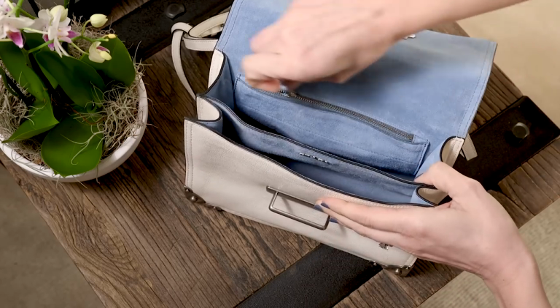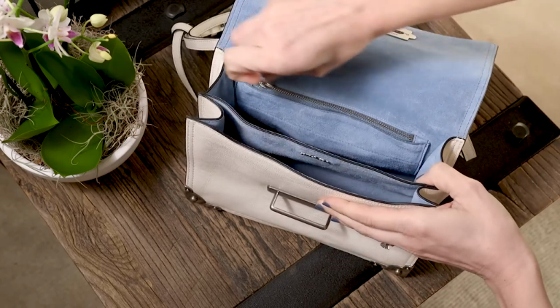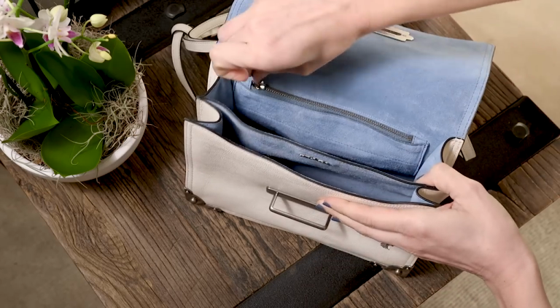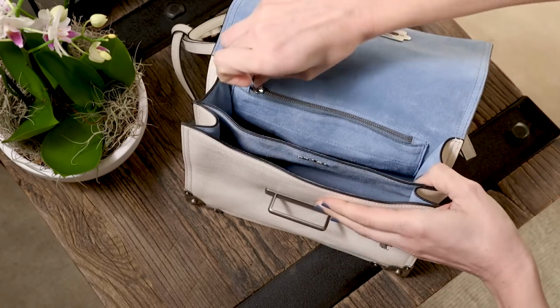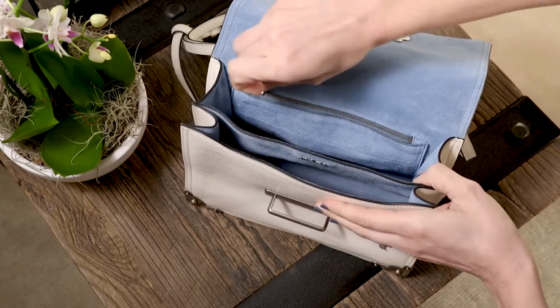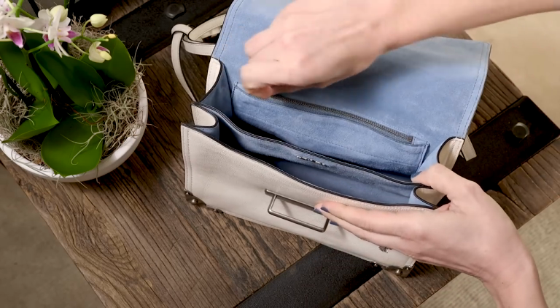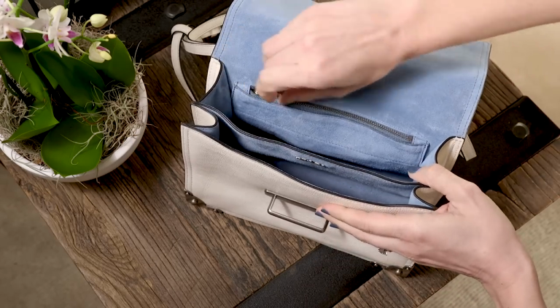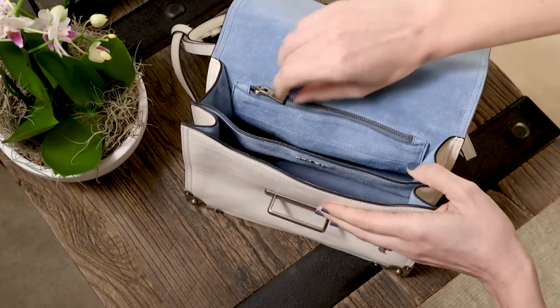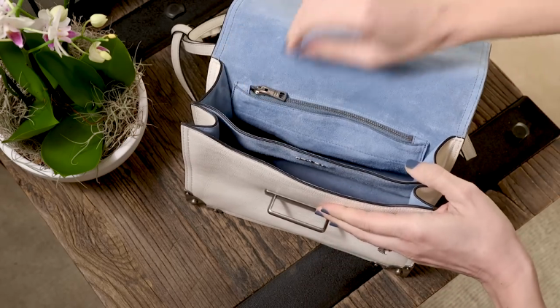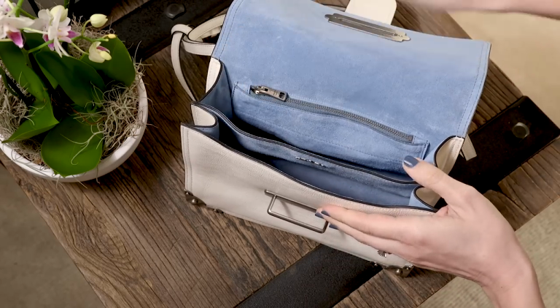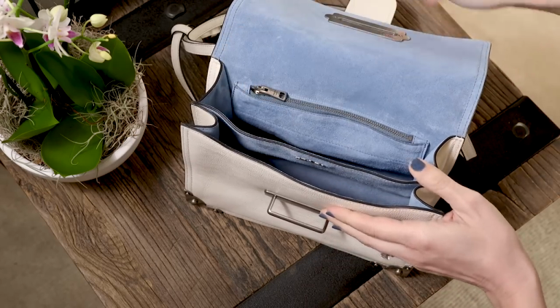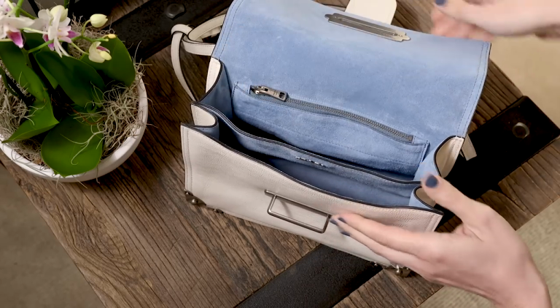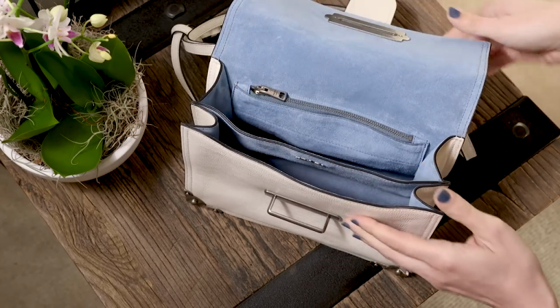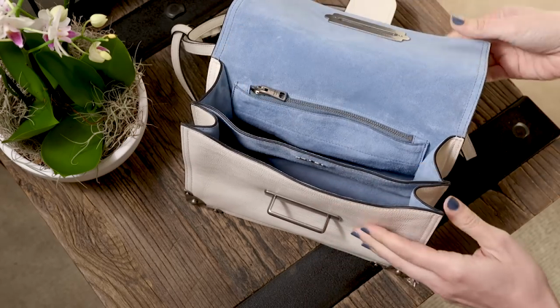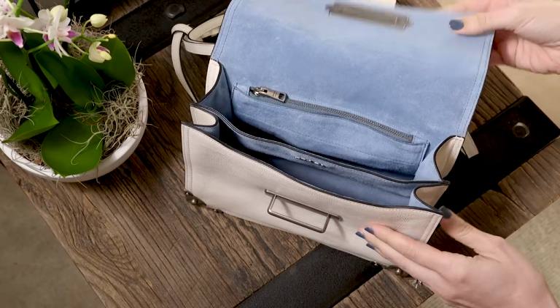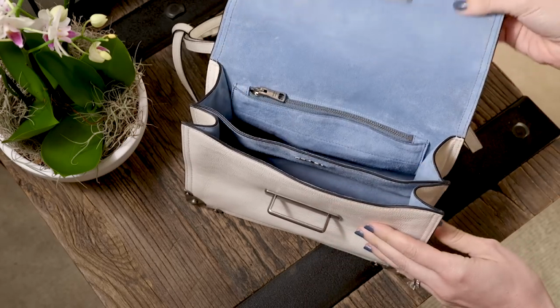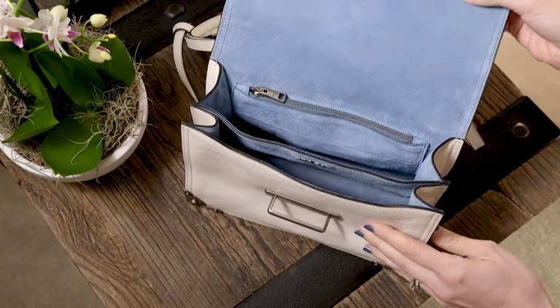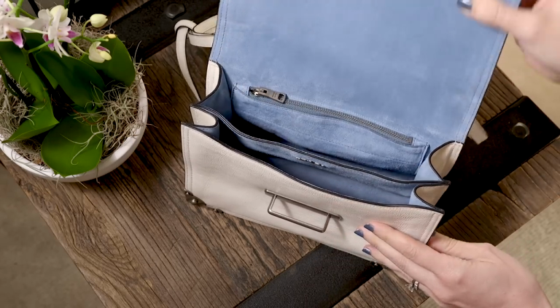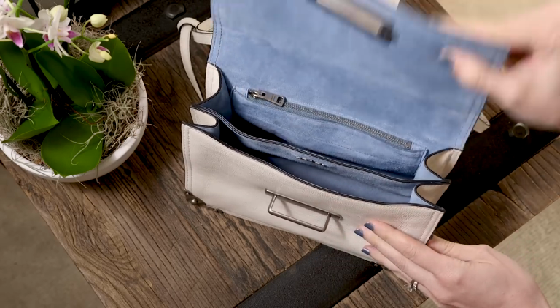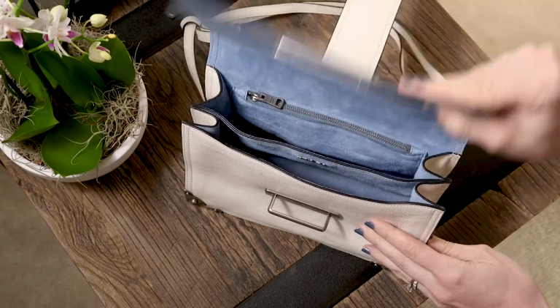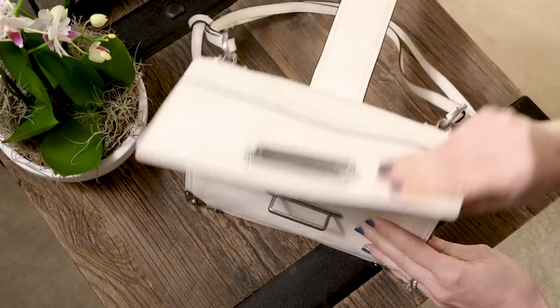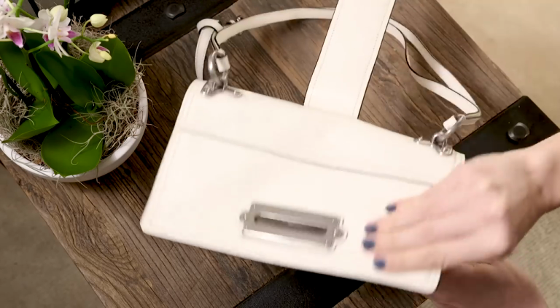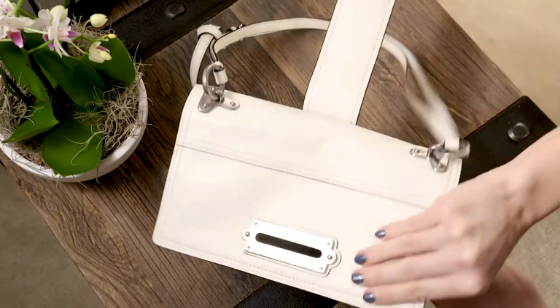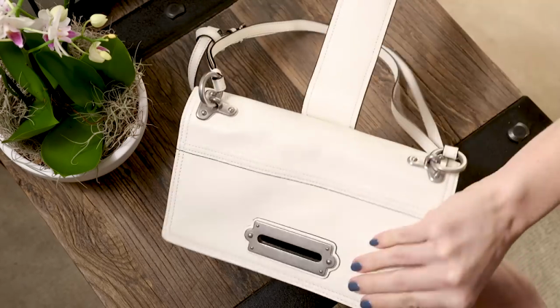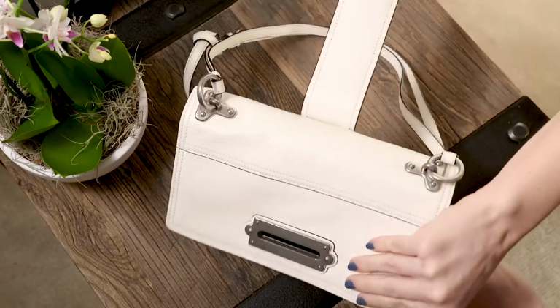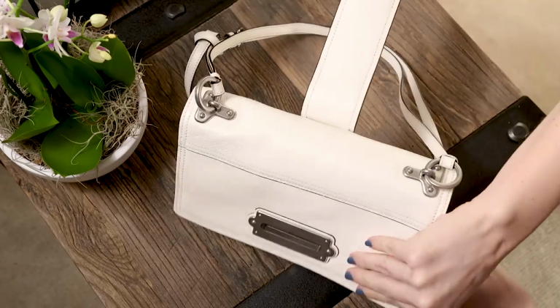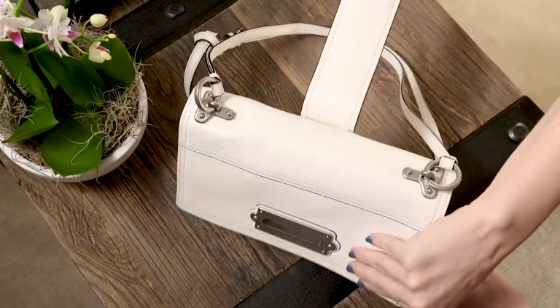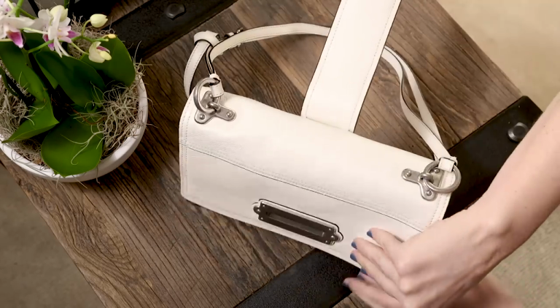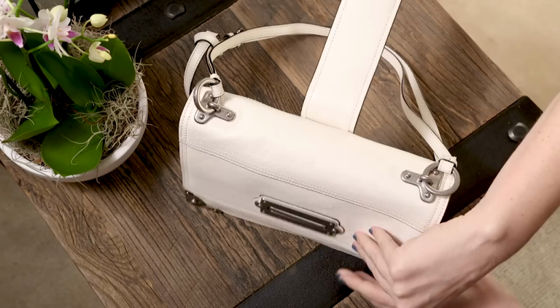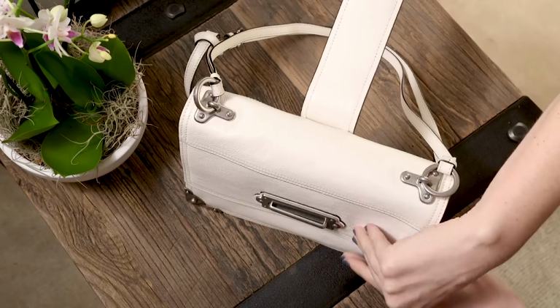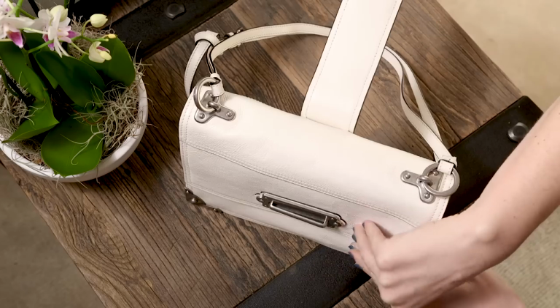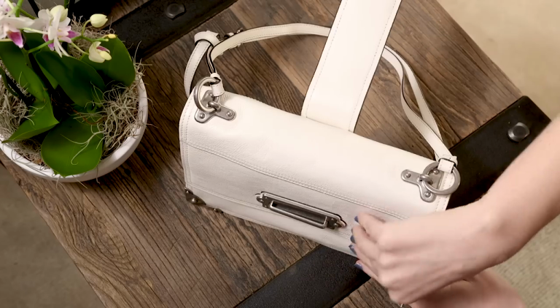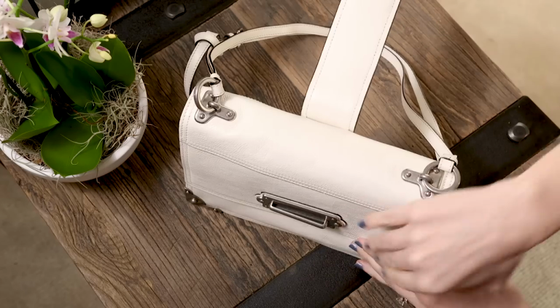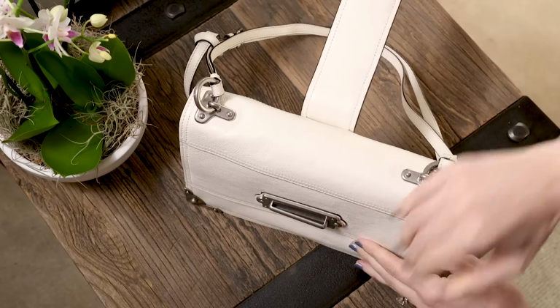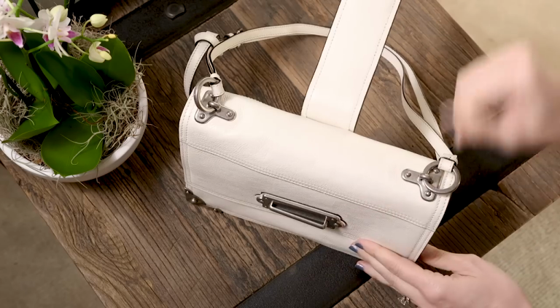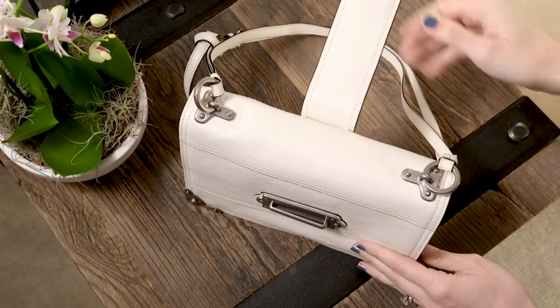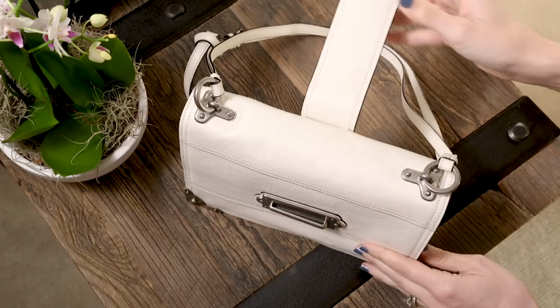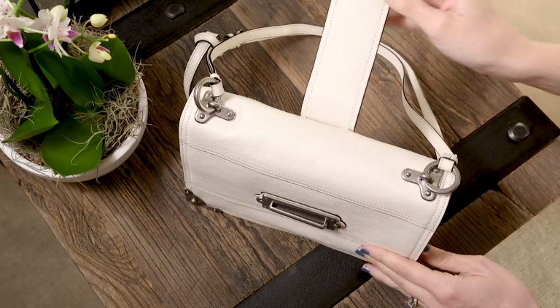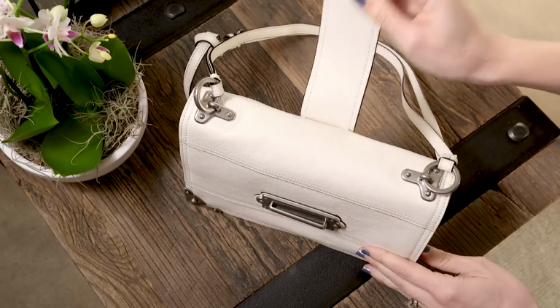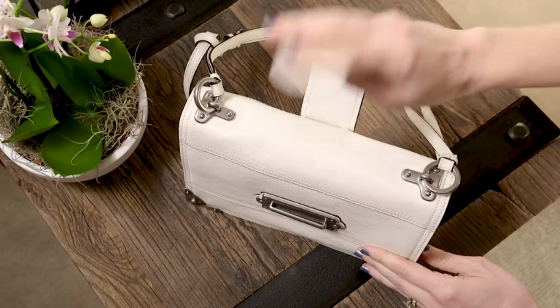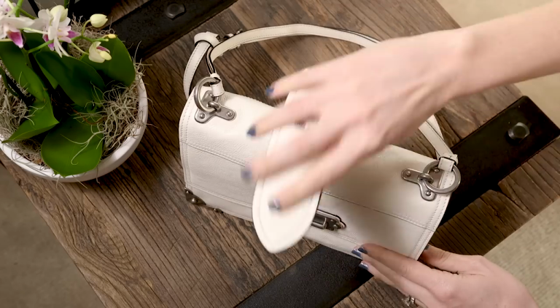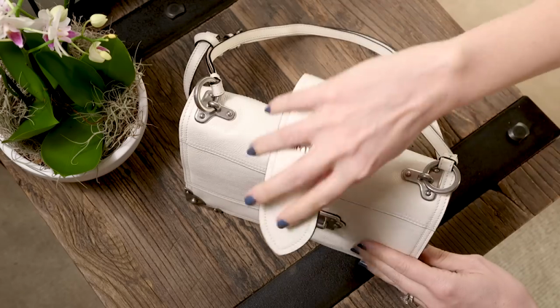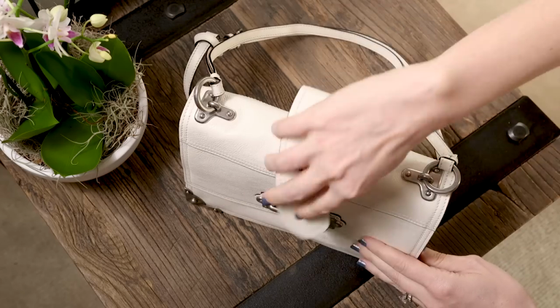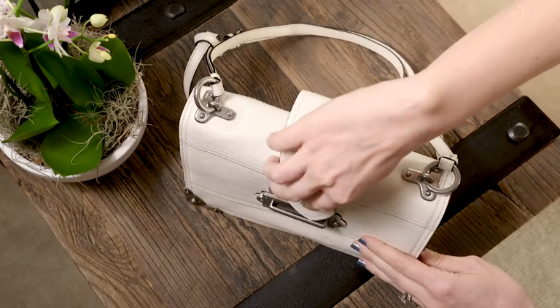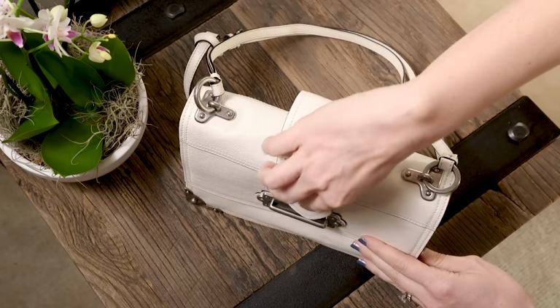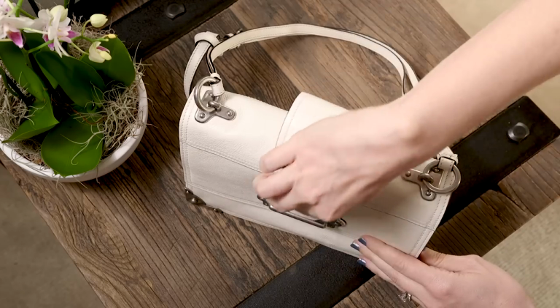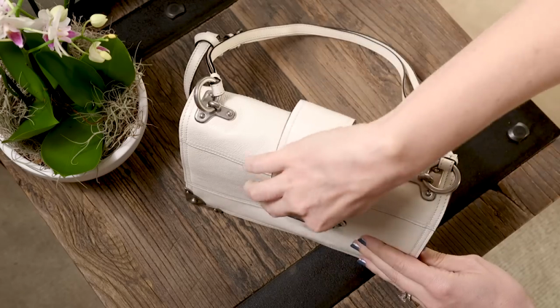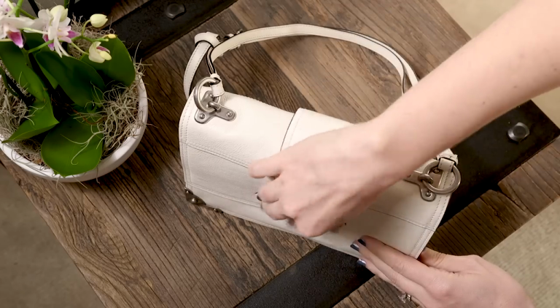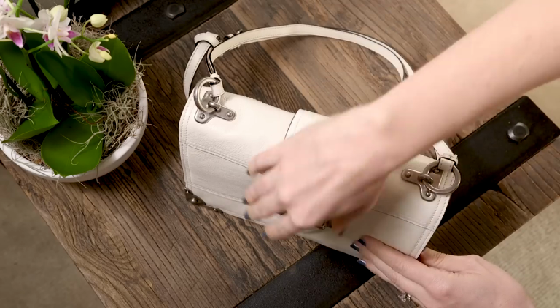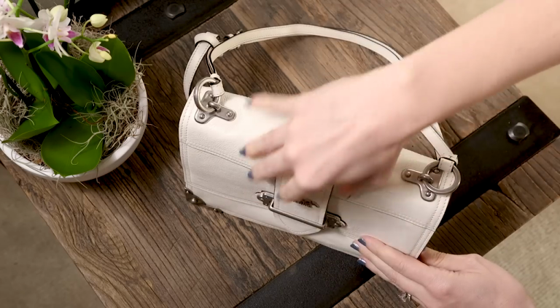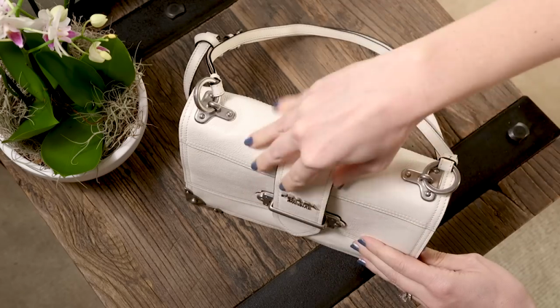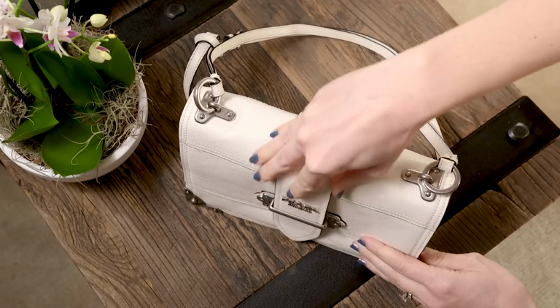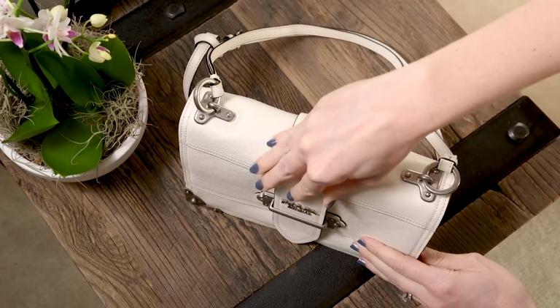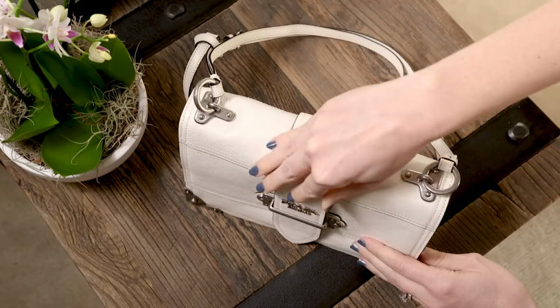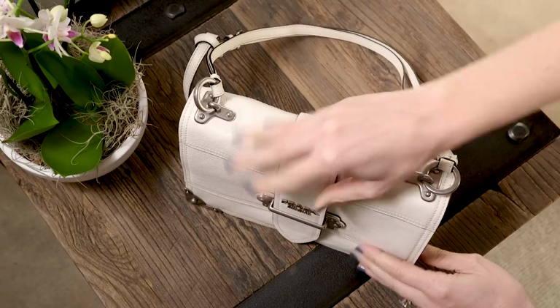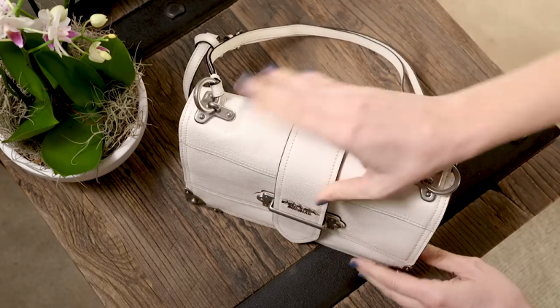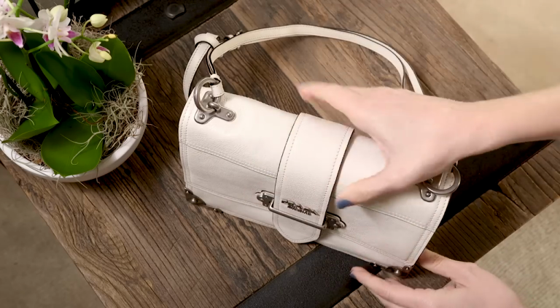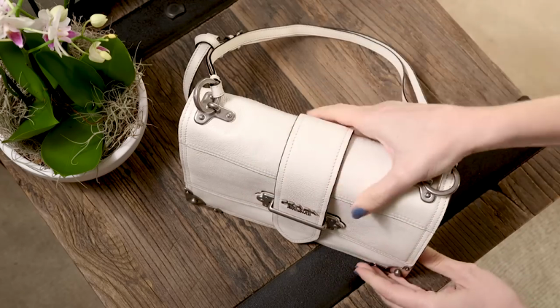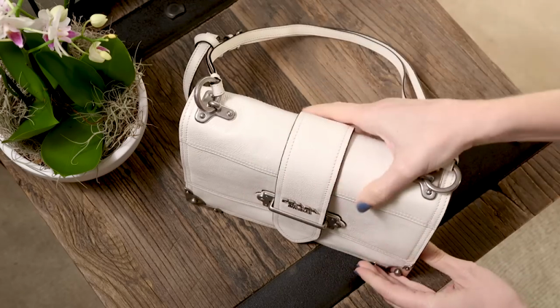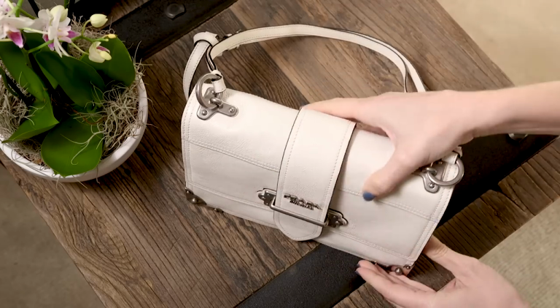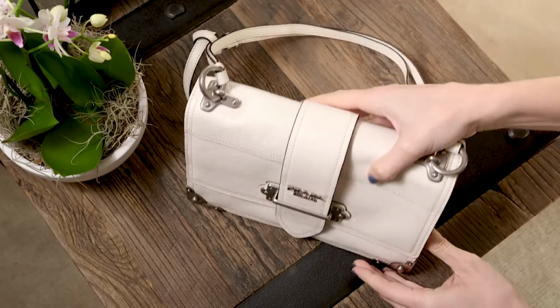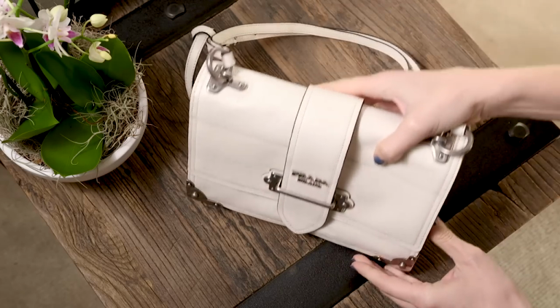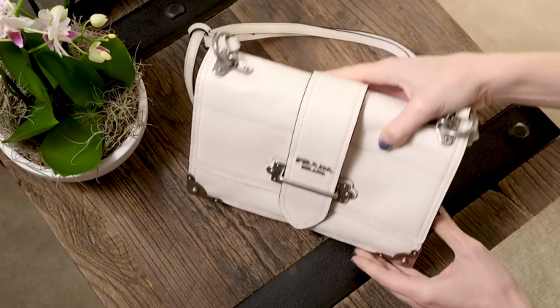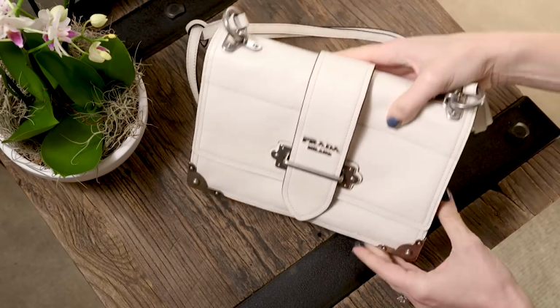The functionality of this bag is one of my favorite aspects, as the bag may be compact but it's also incredibly usable.